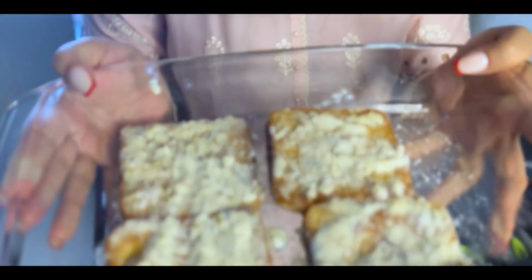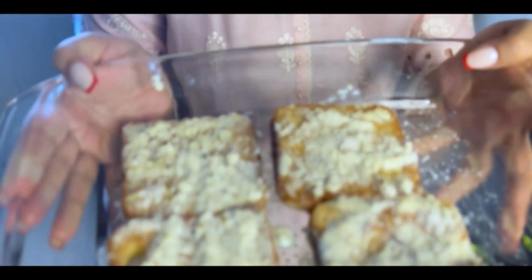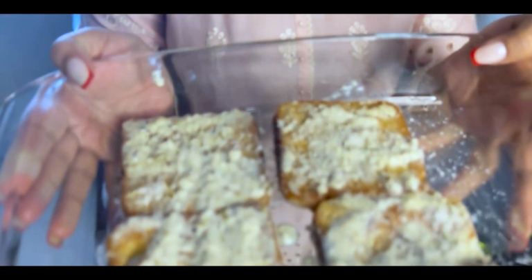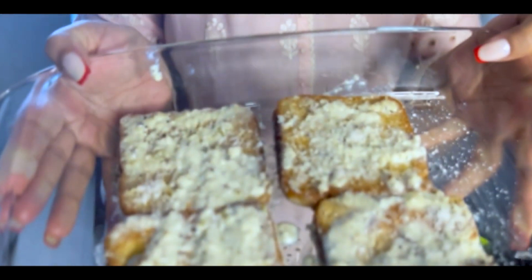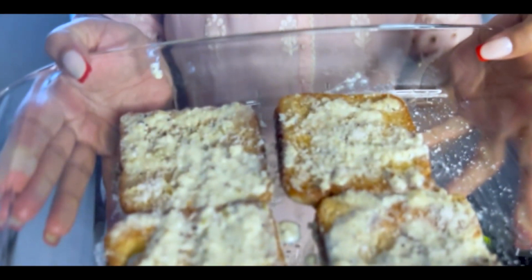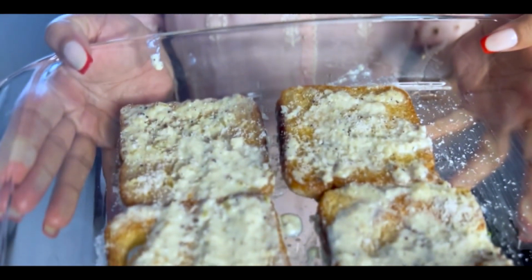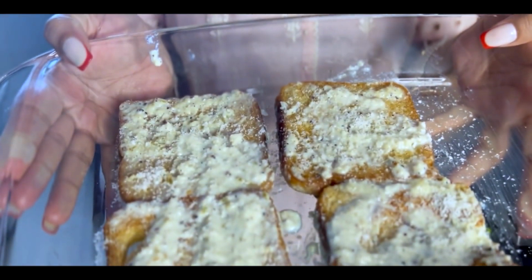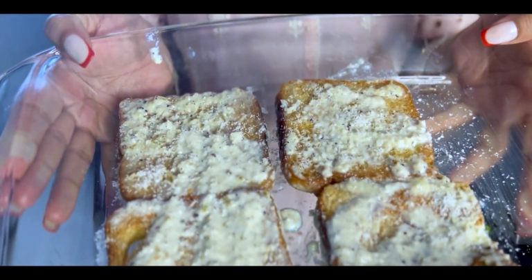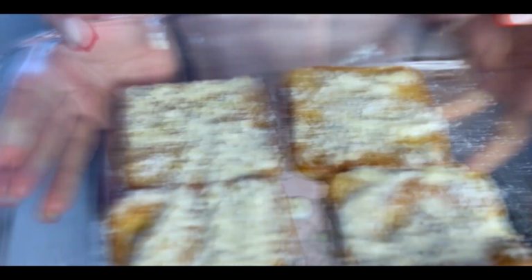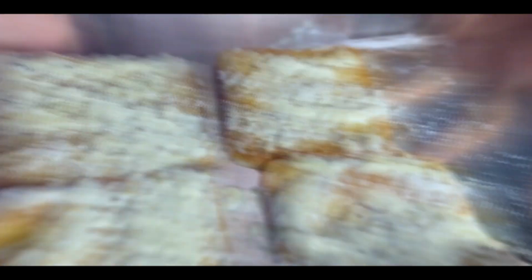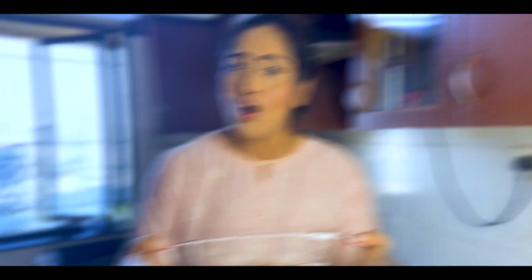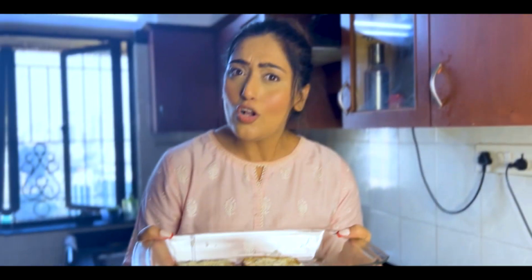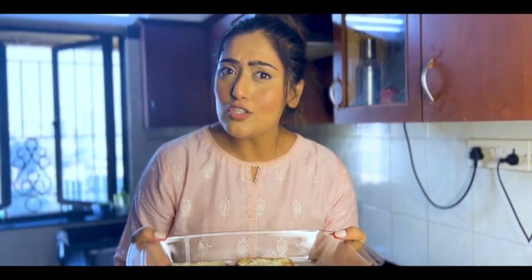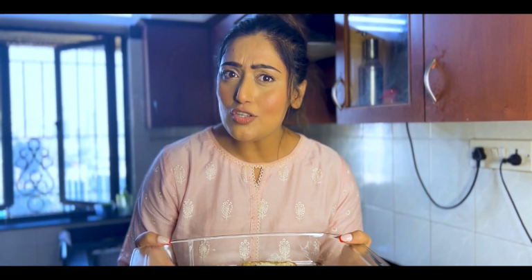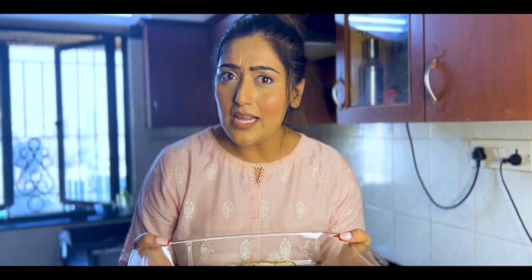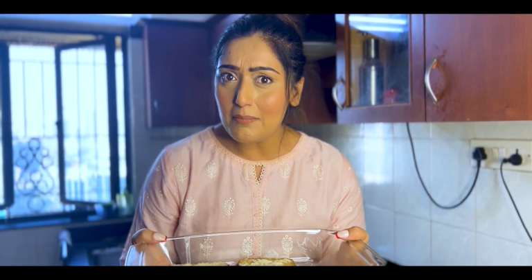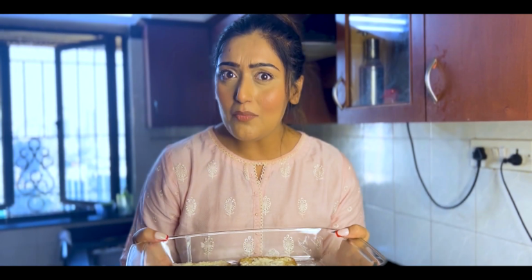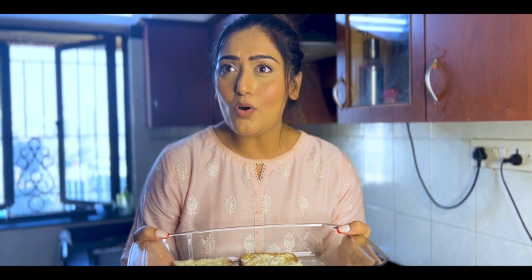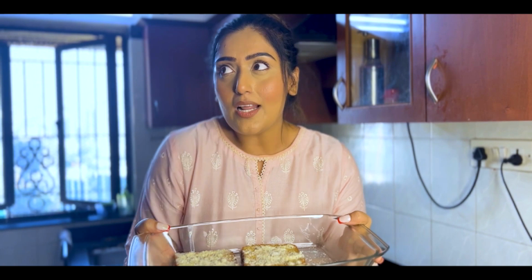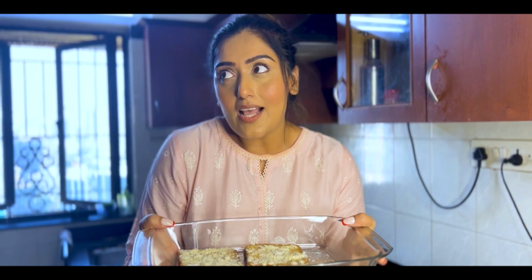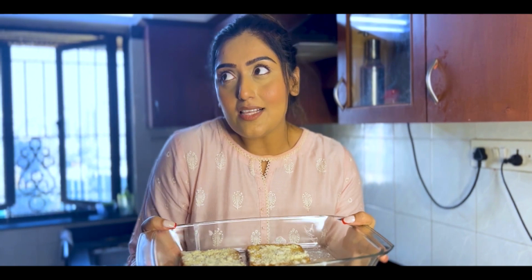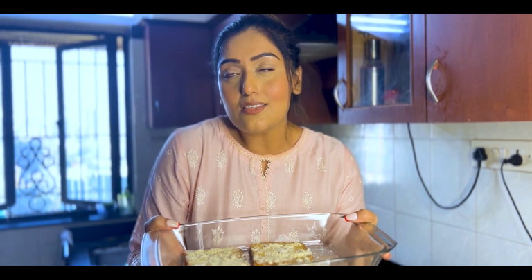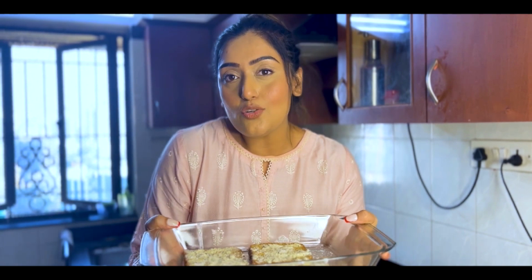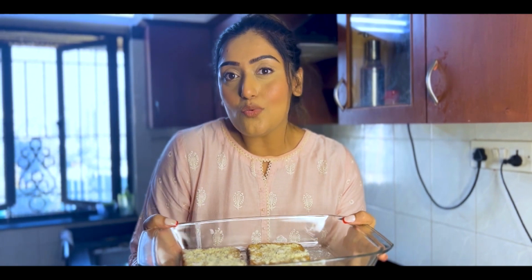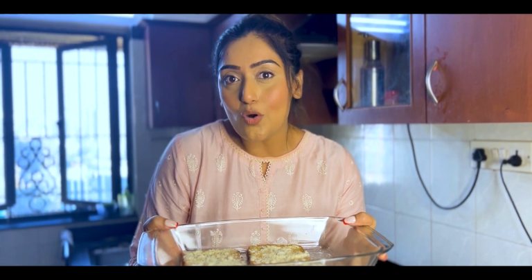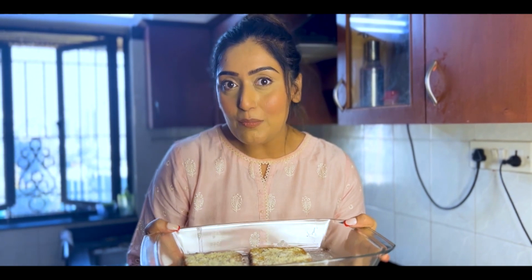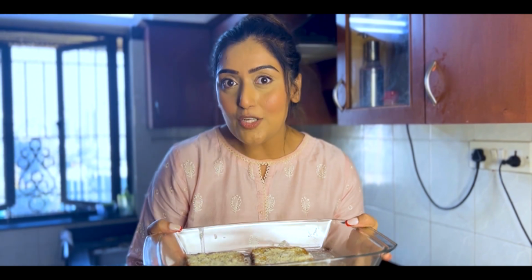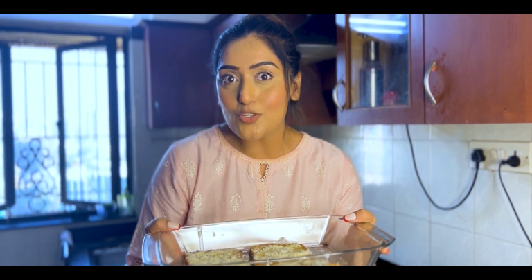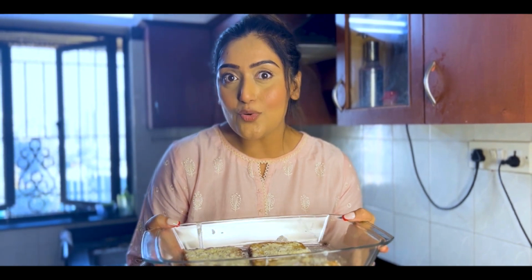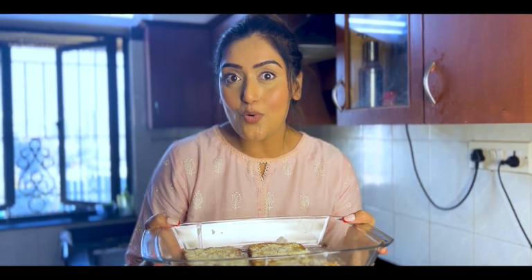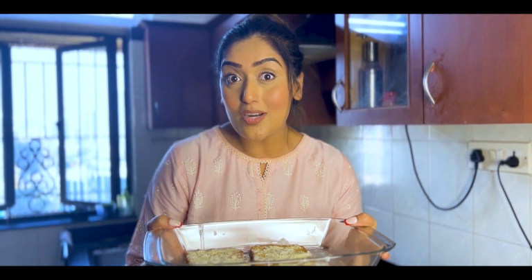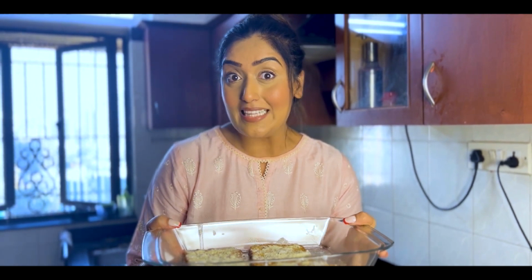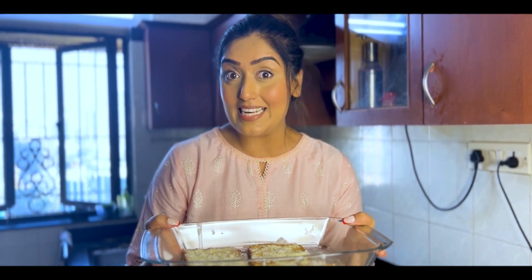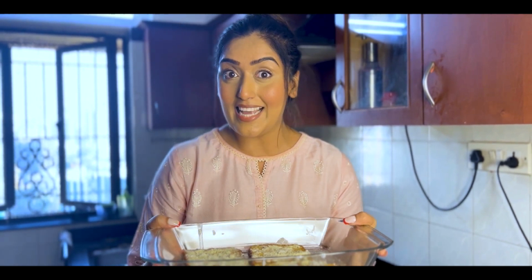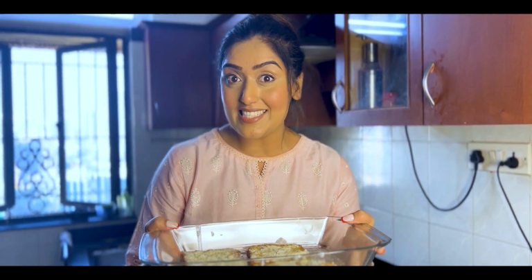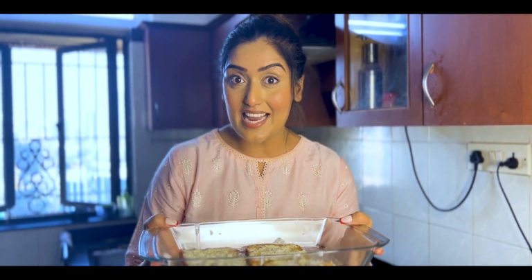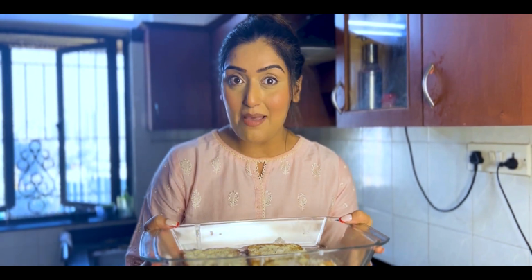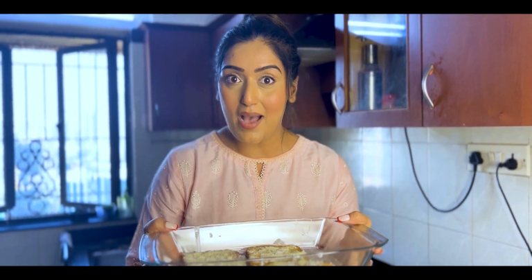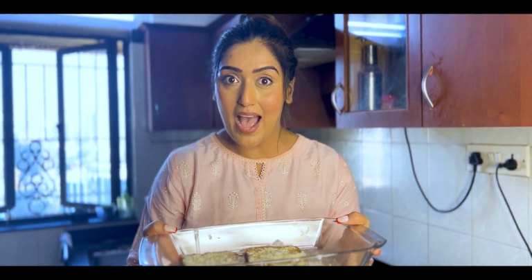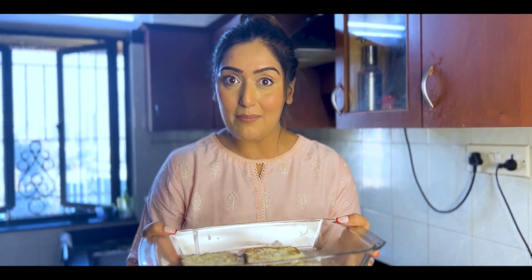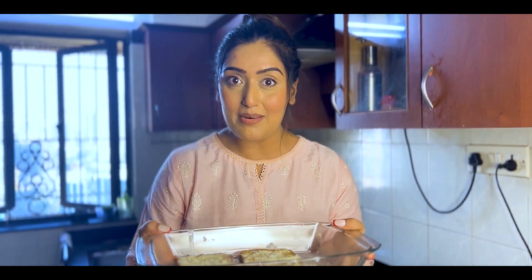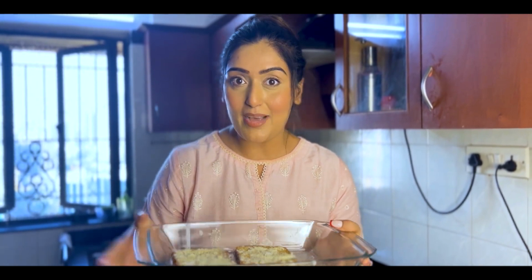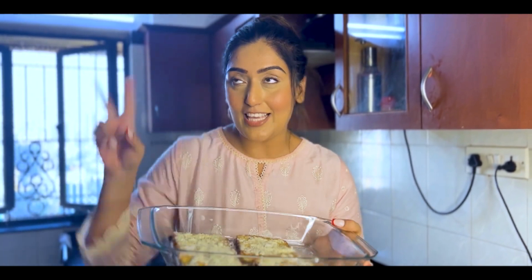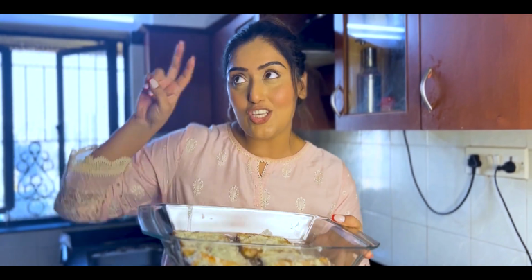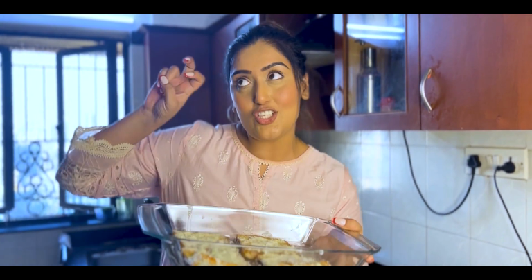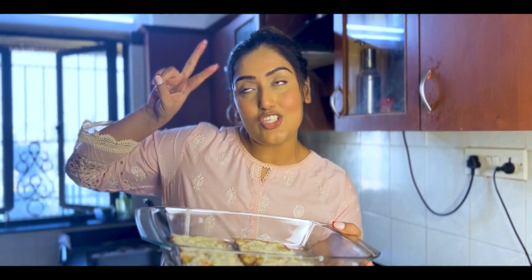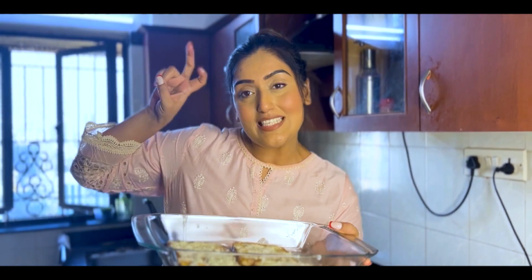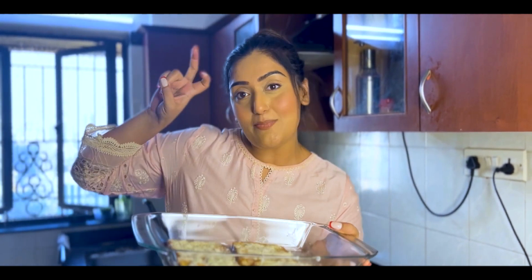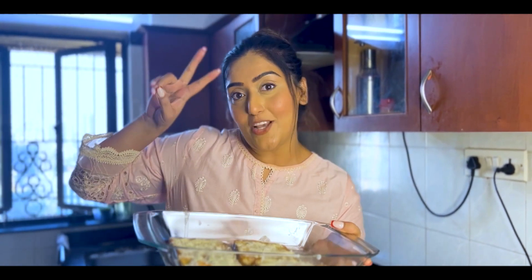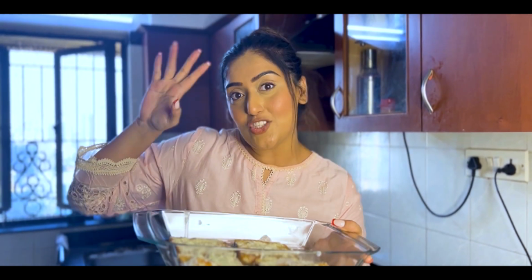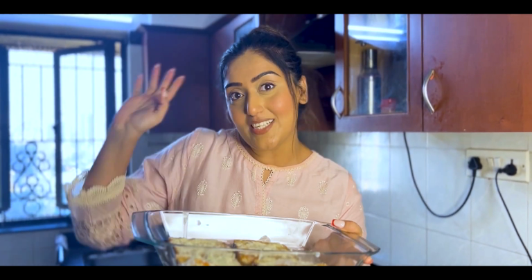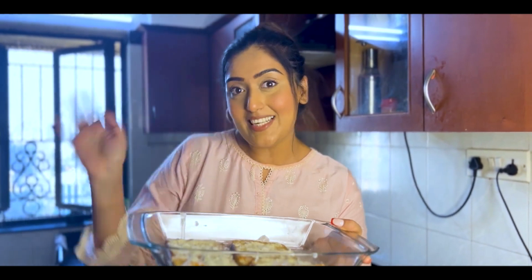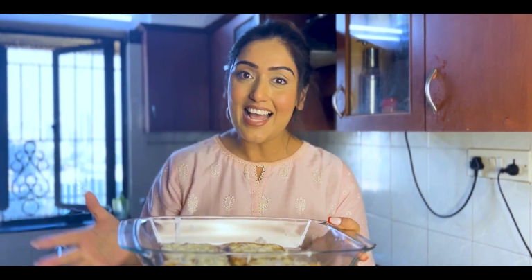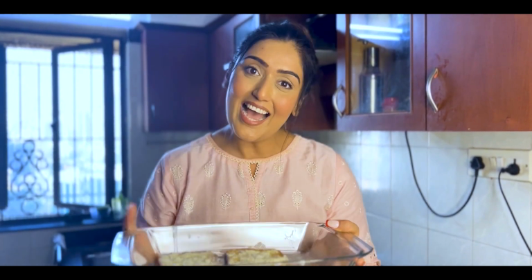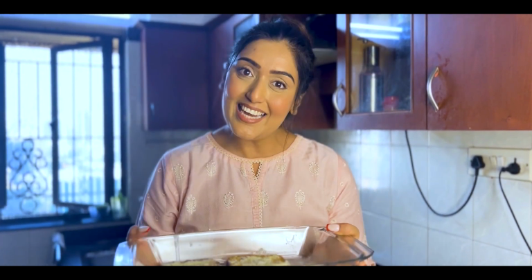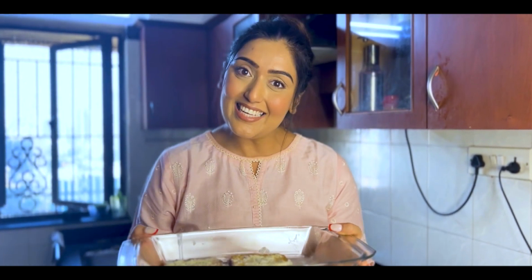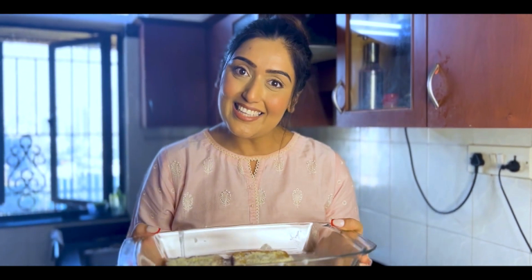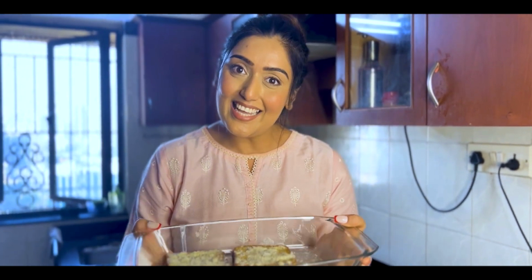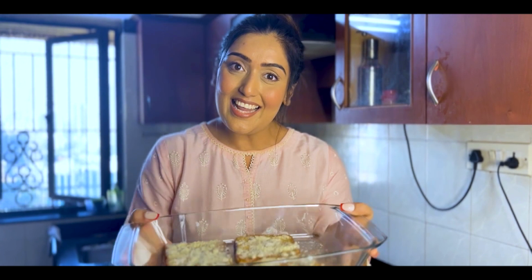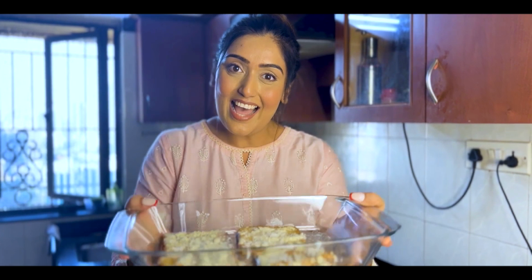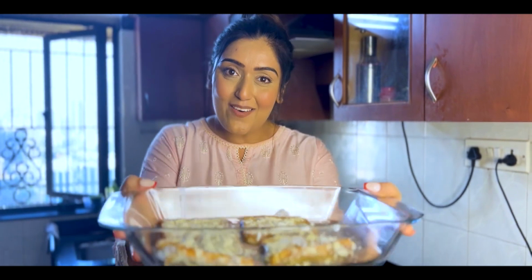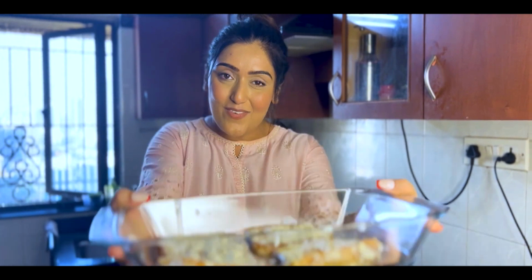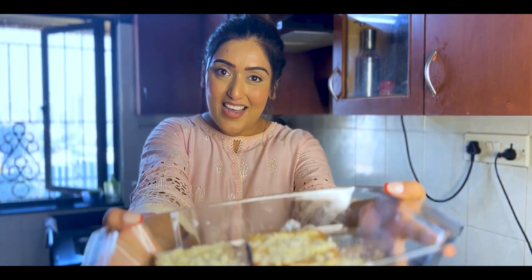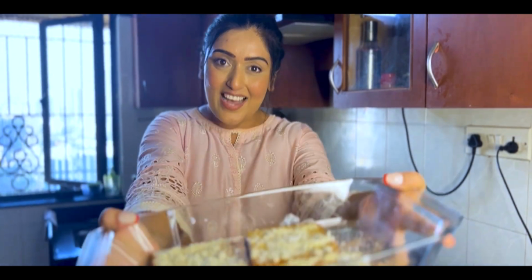What do you think, guys? Also tell me what else you want me to cook the next time I do a kitchen special. Until then, have fun! Bye!